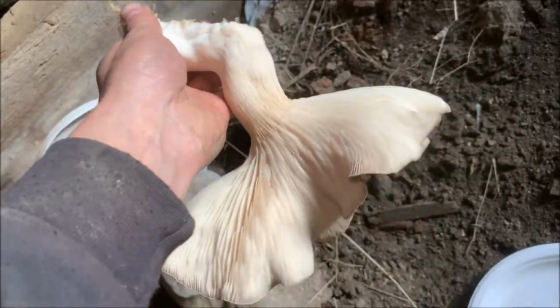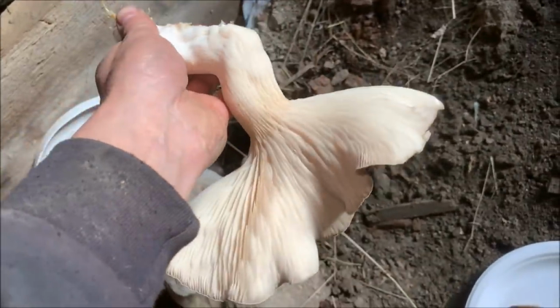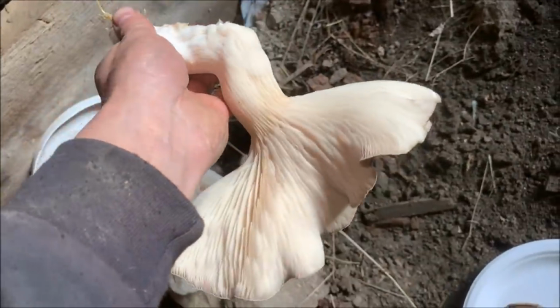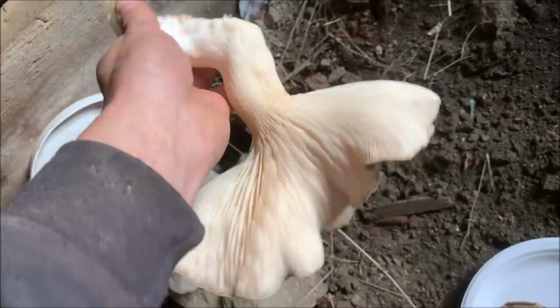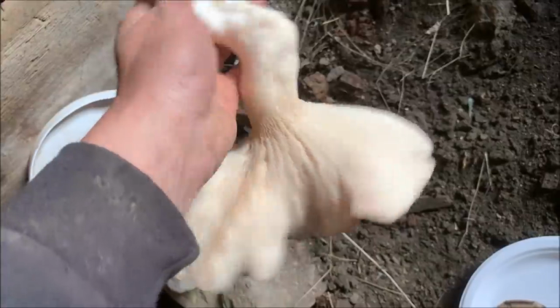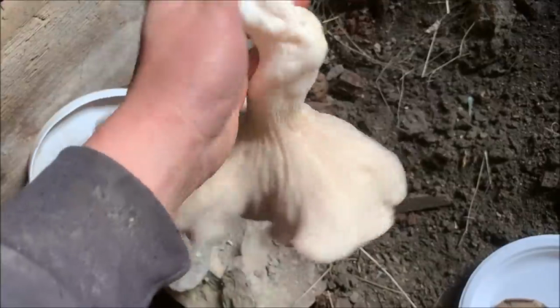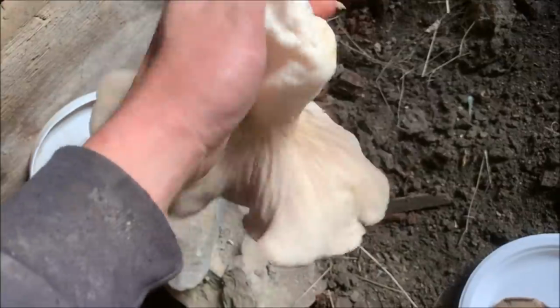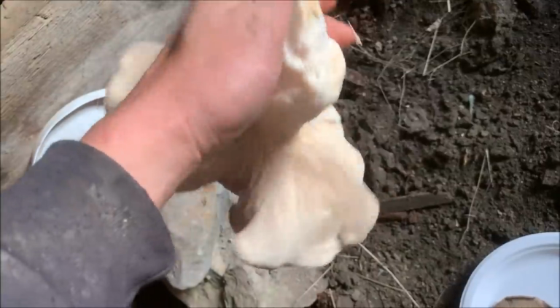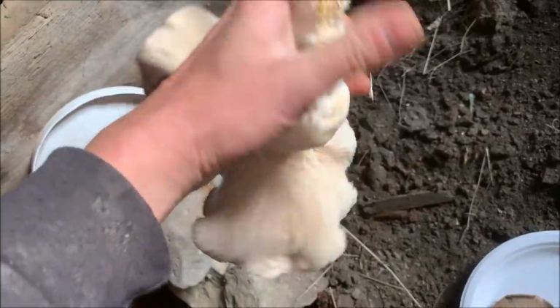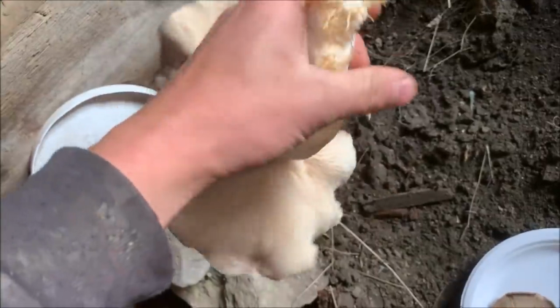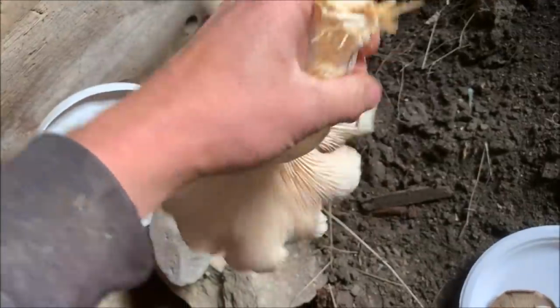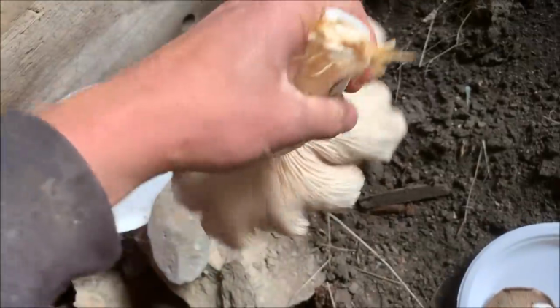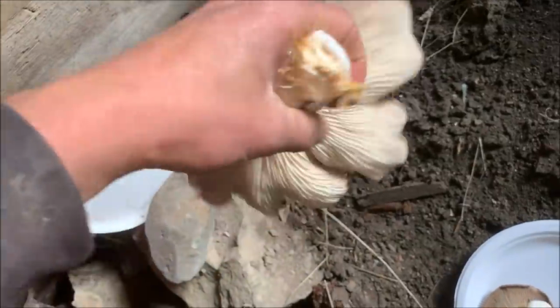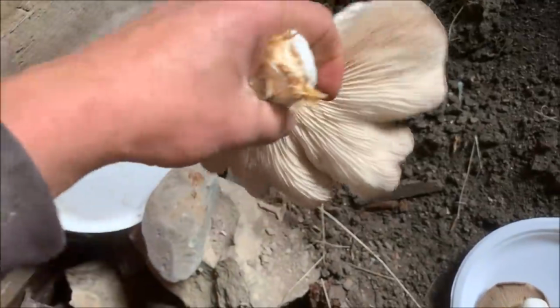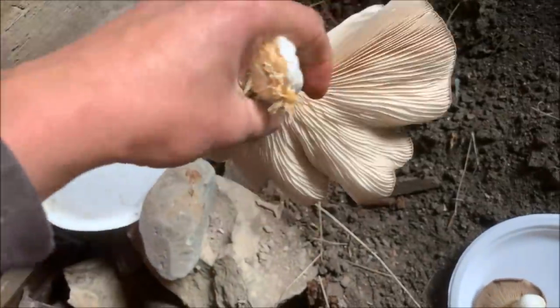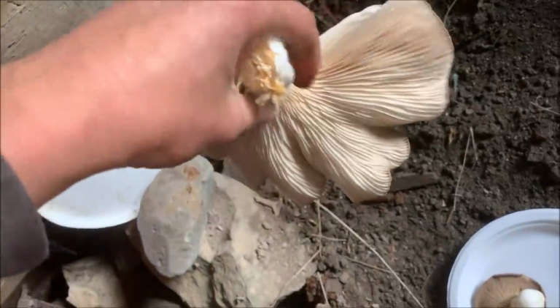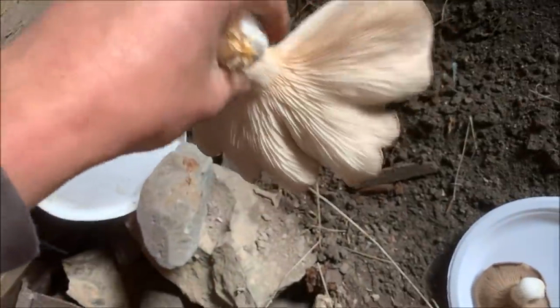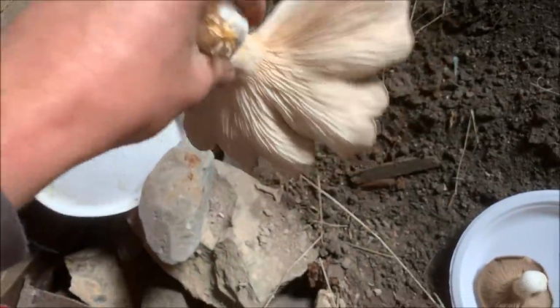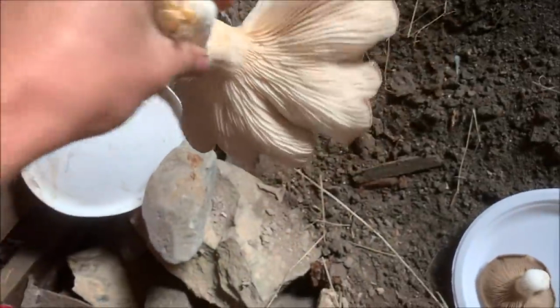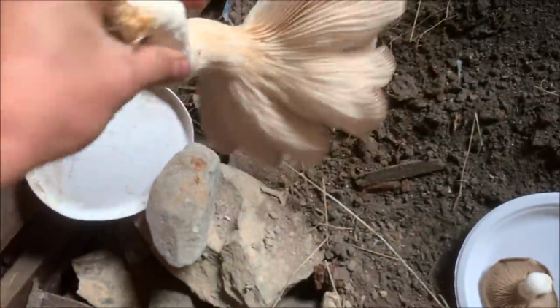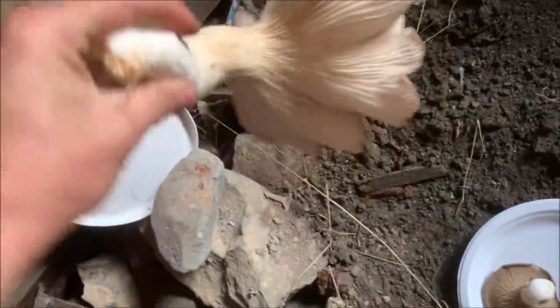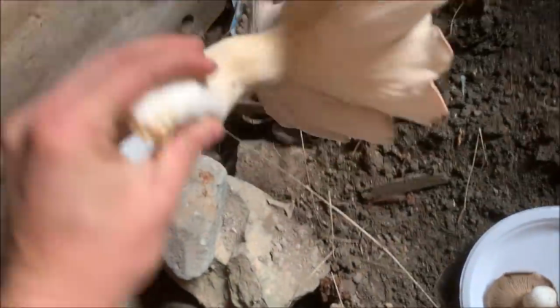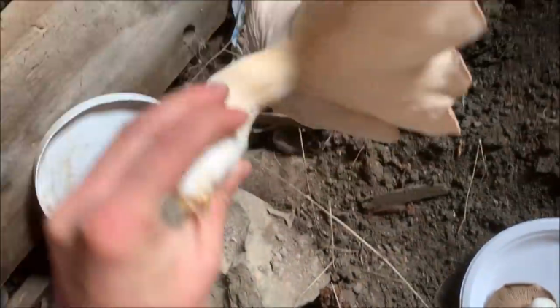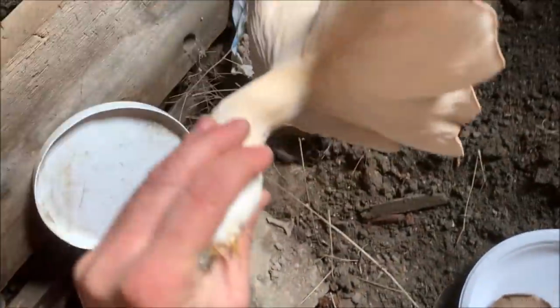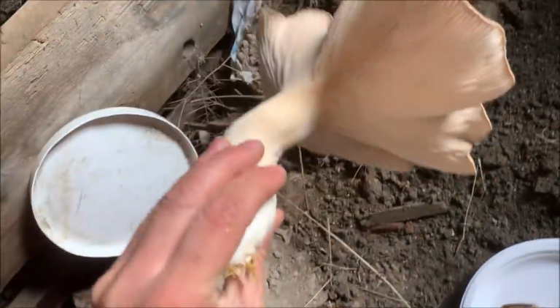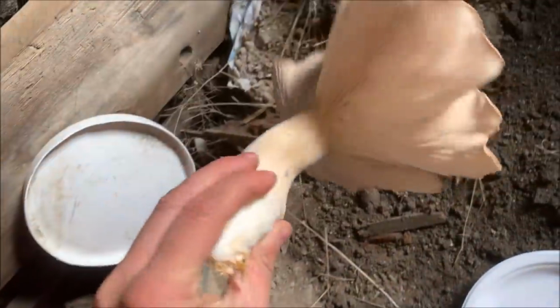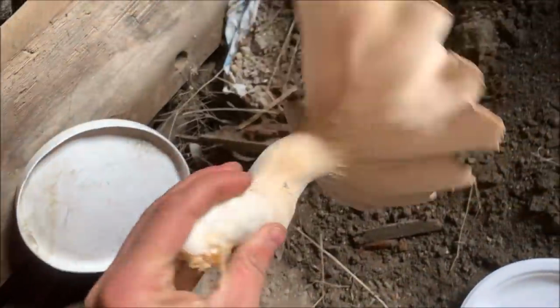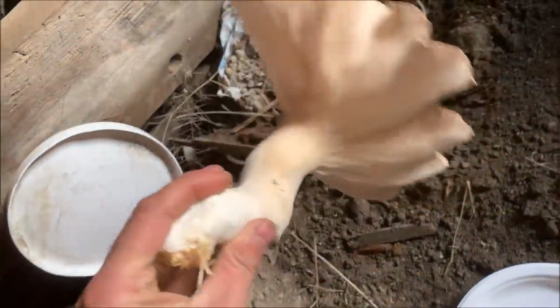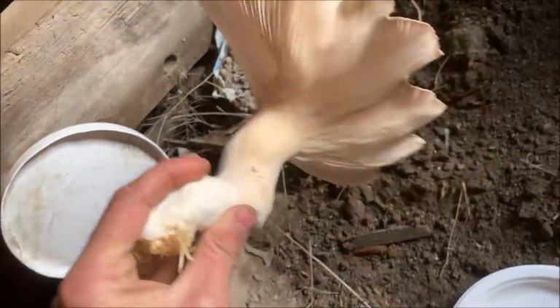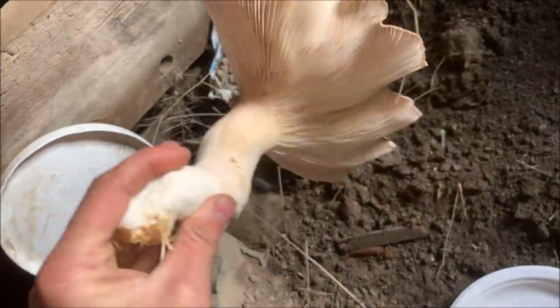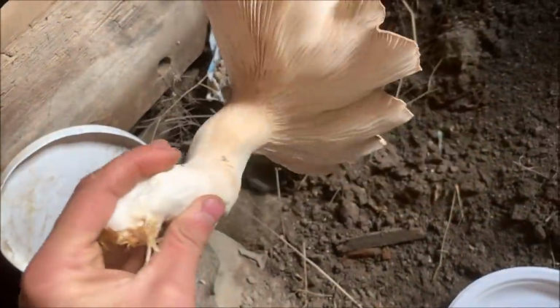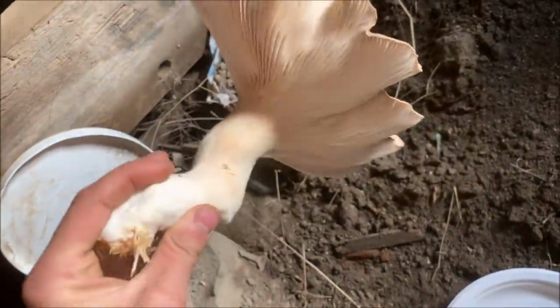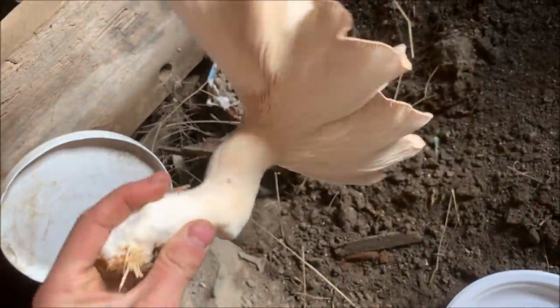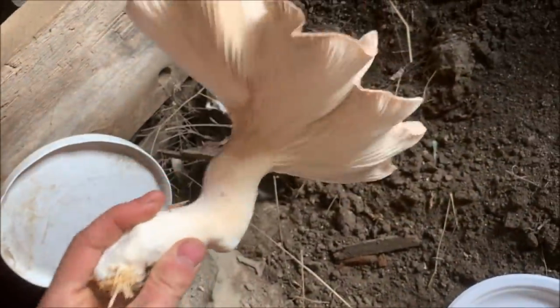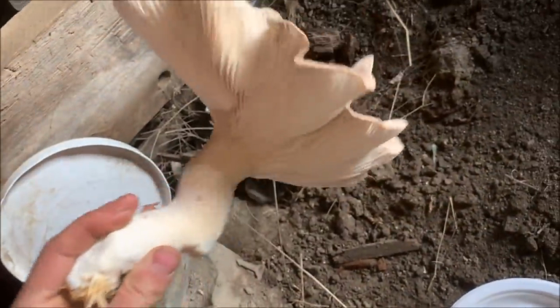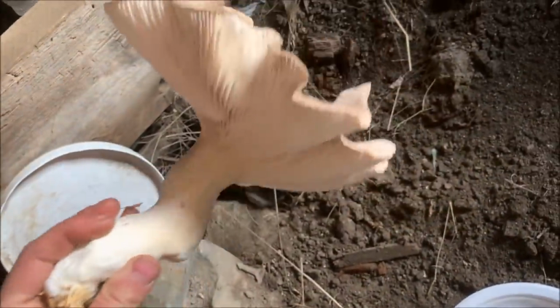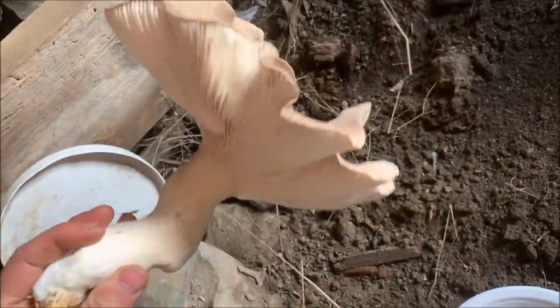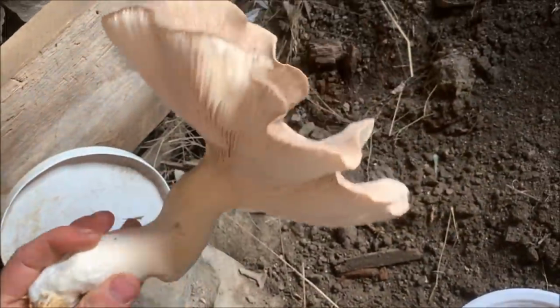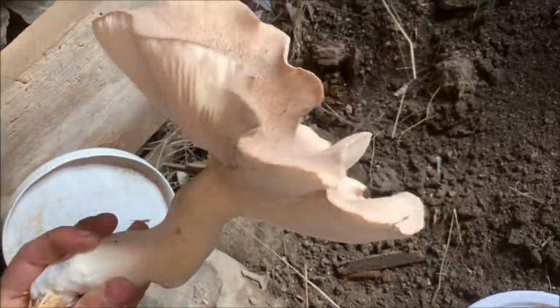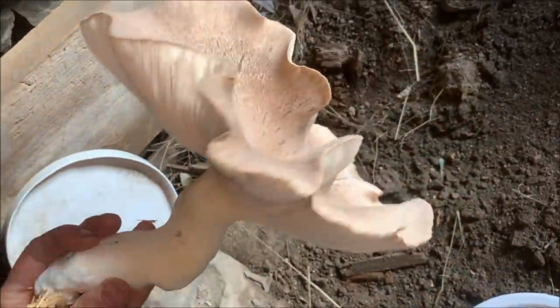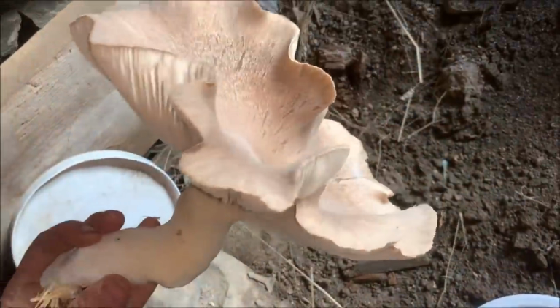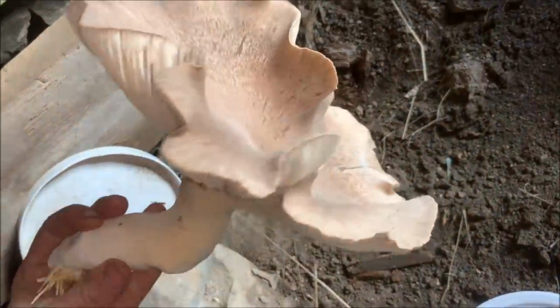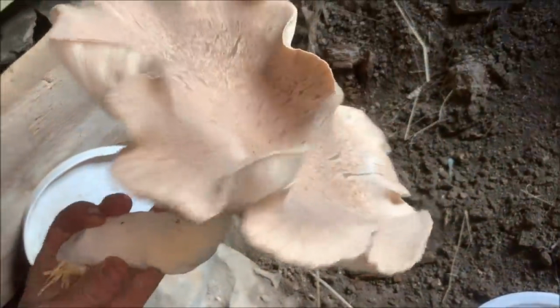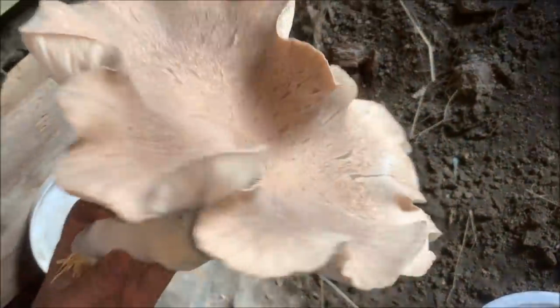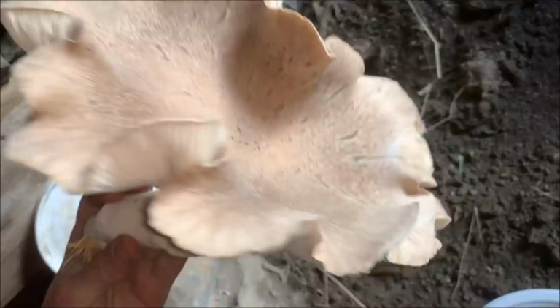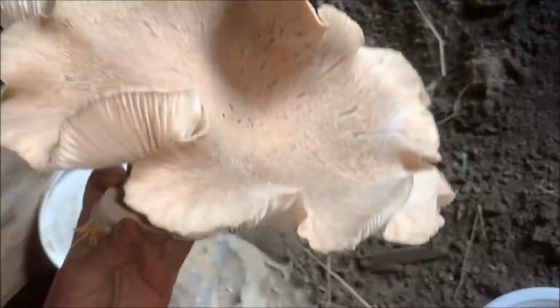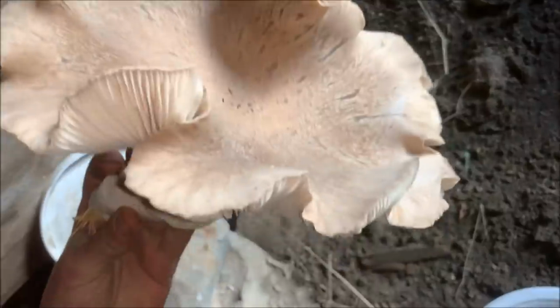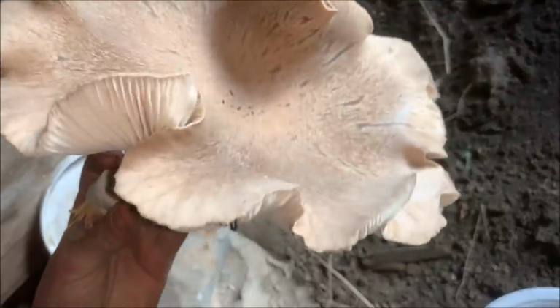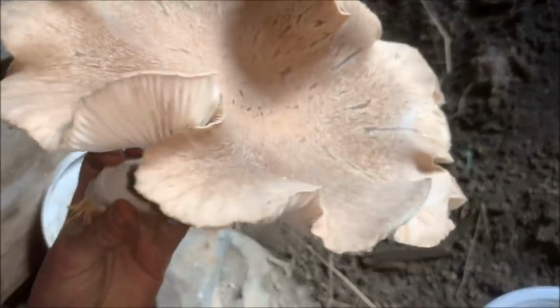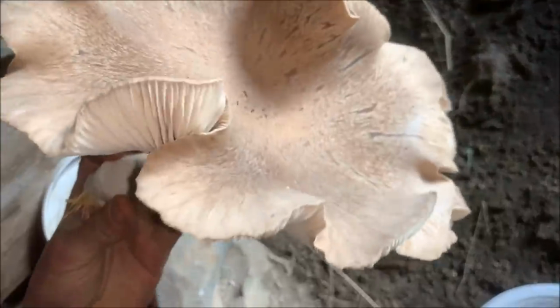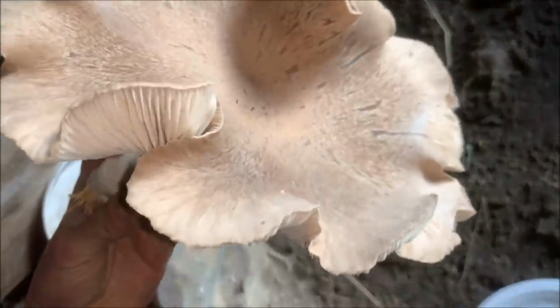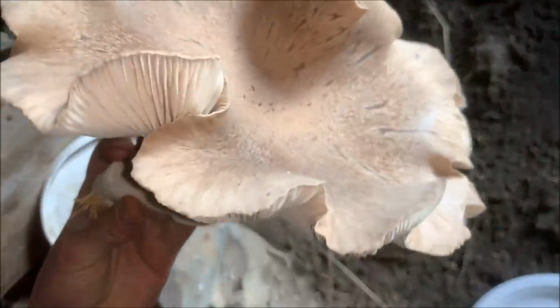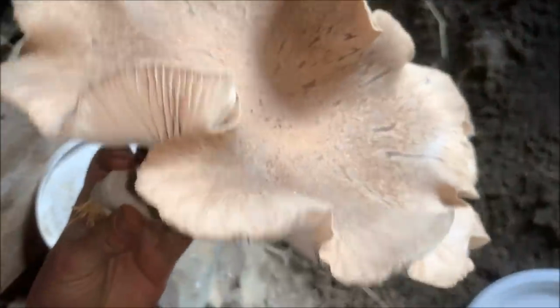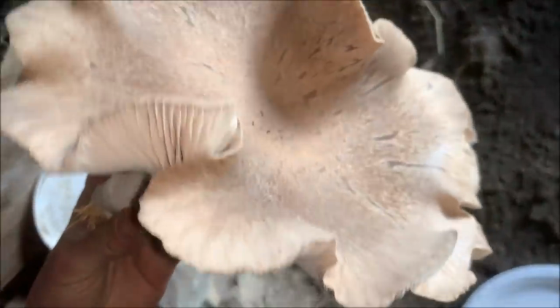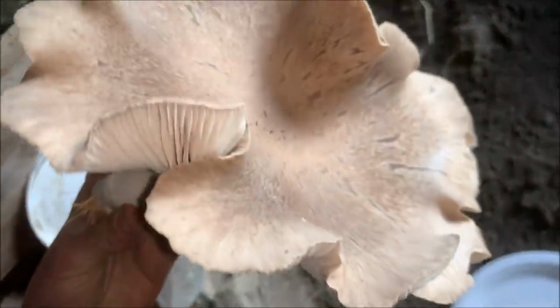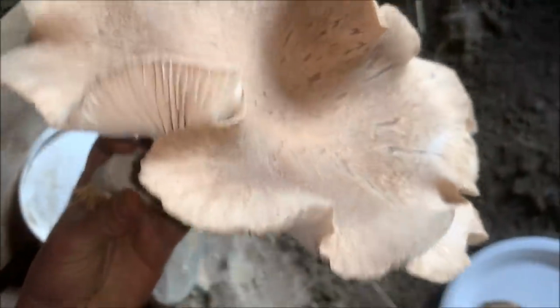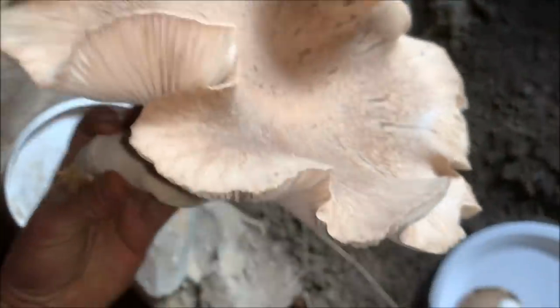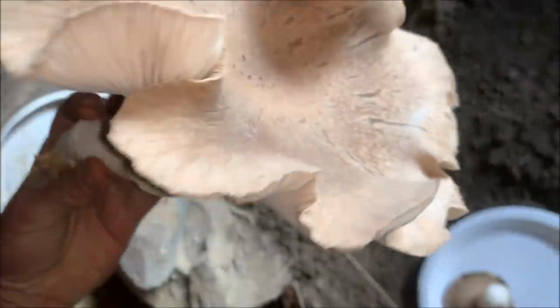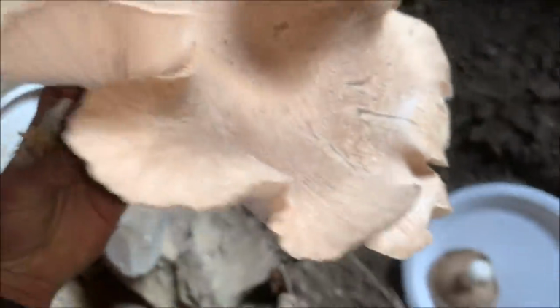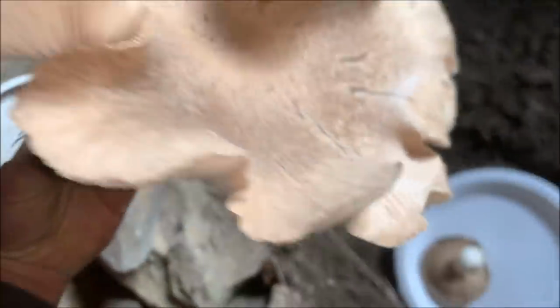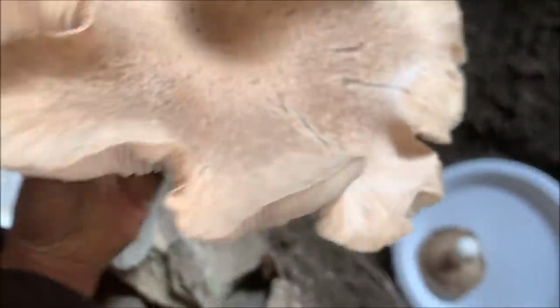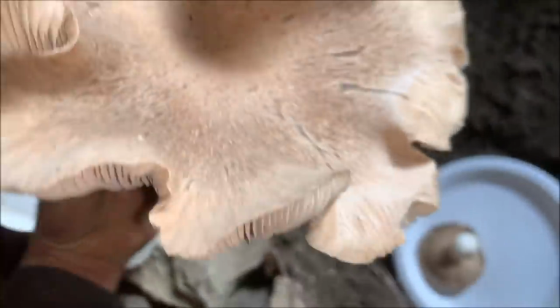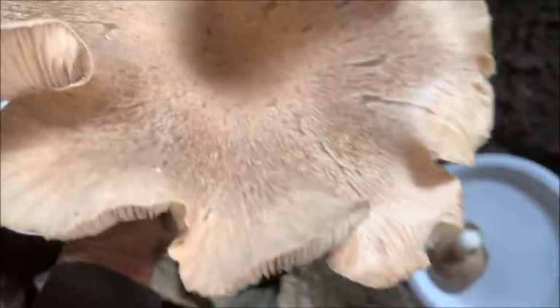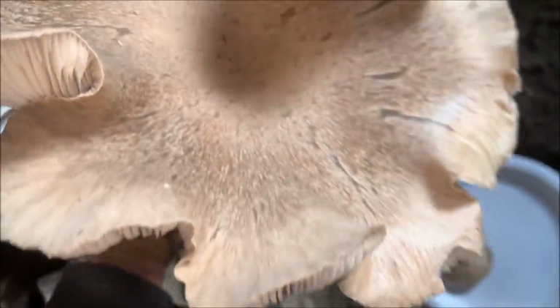Wow, that's a humongous mushroom — look at that. It's got to weigh over a pound.